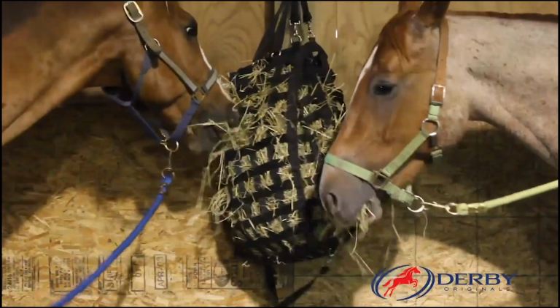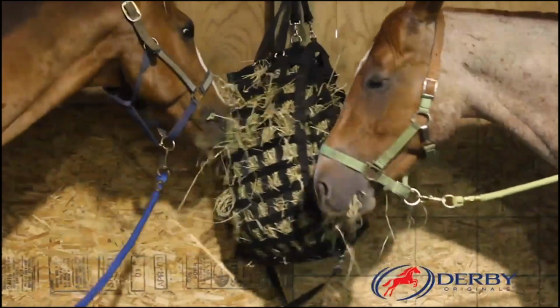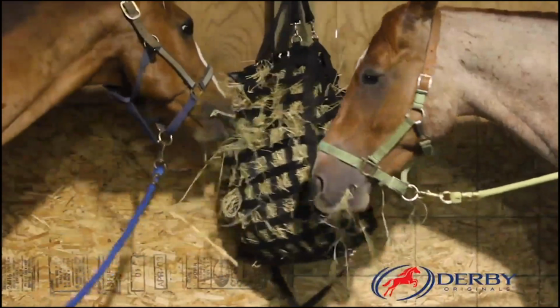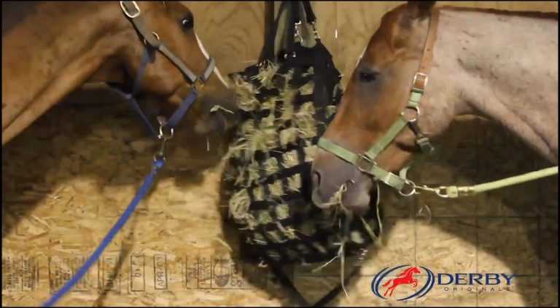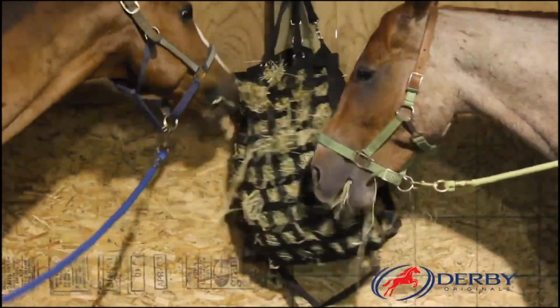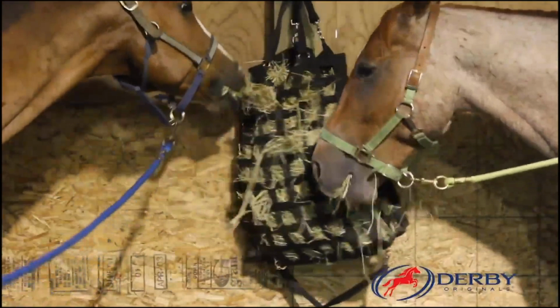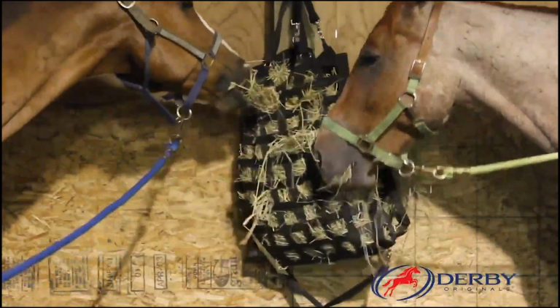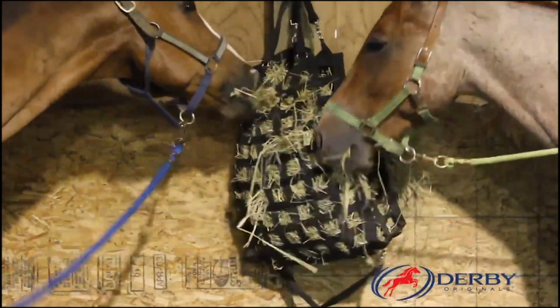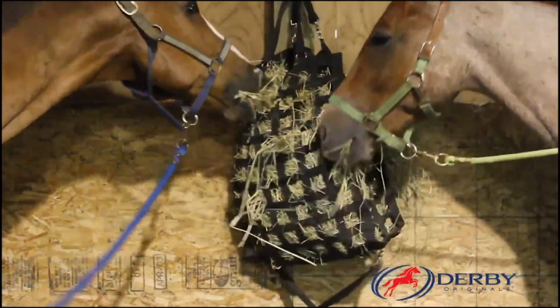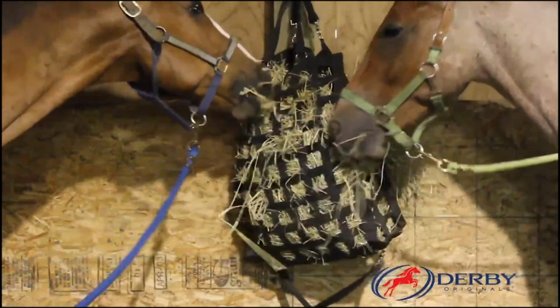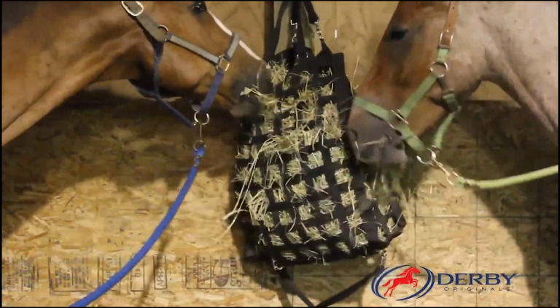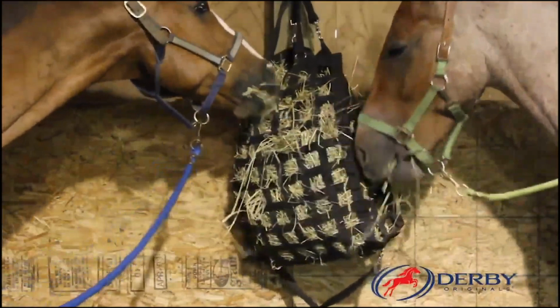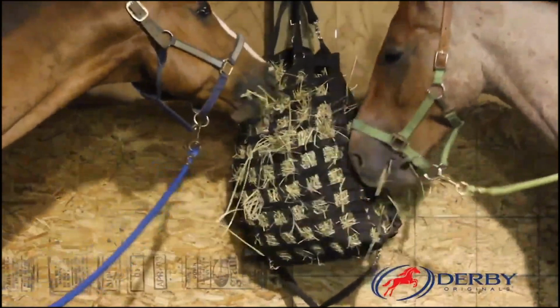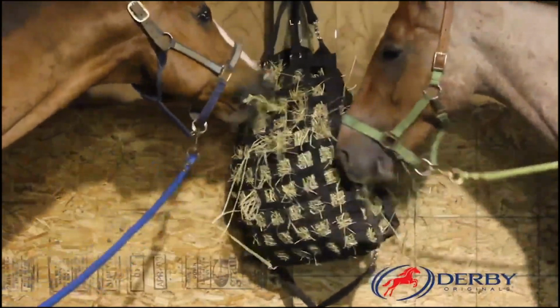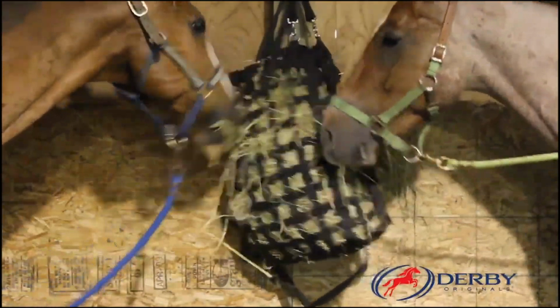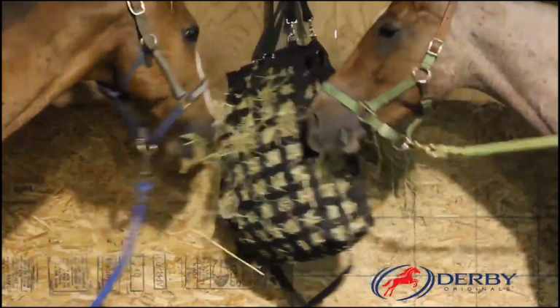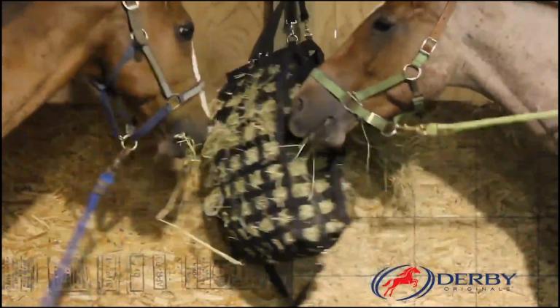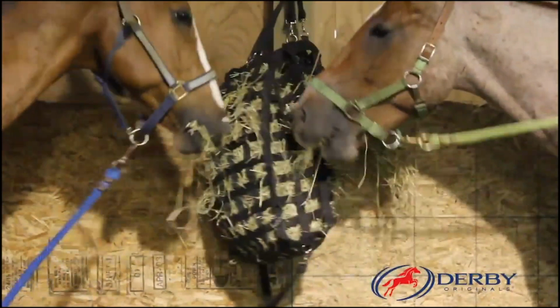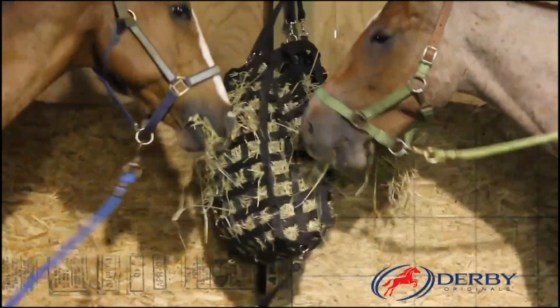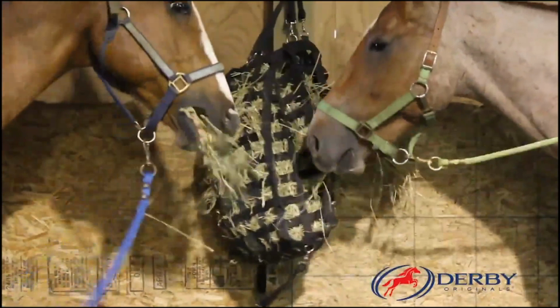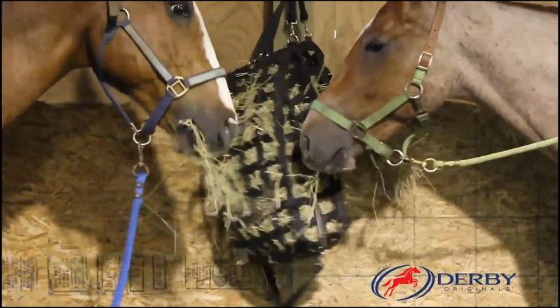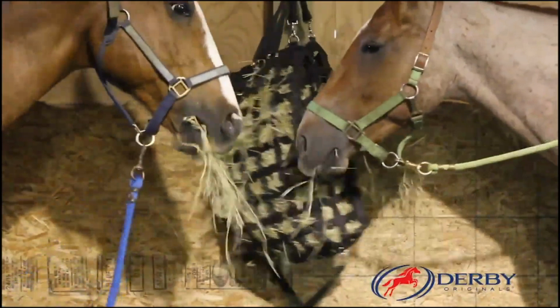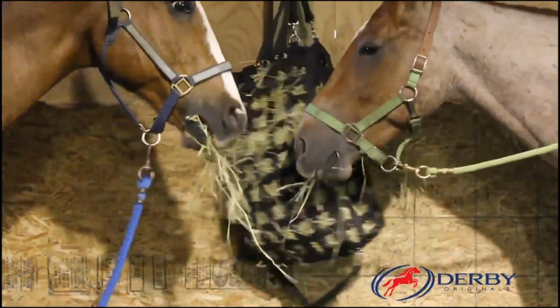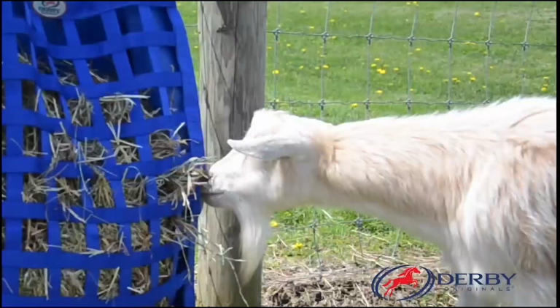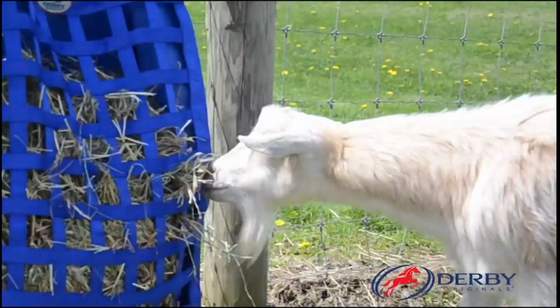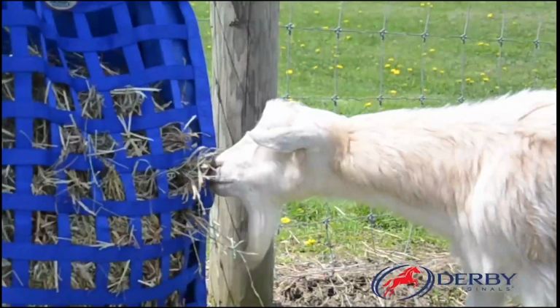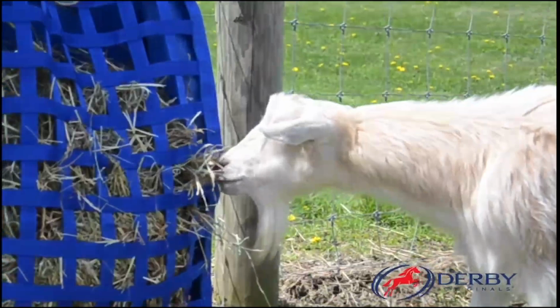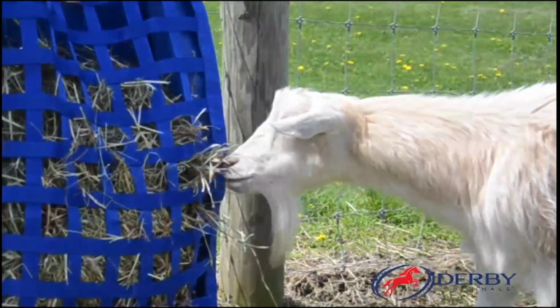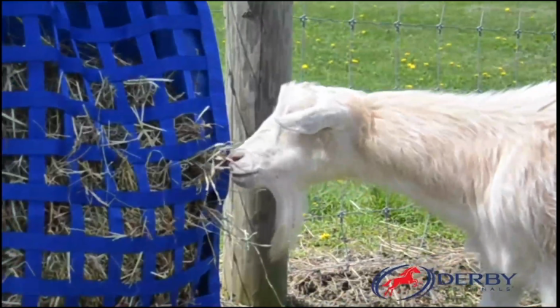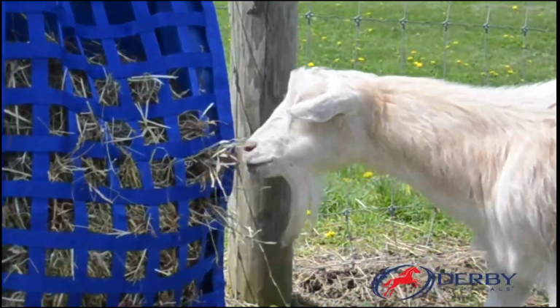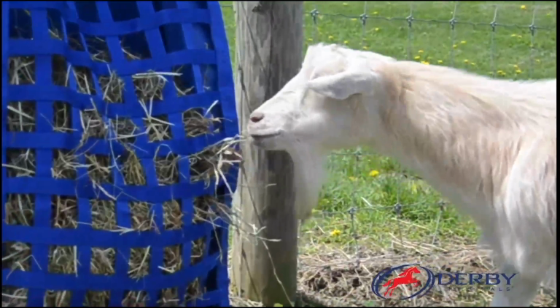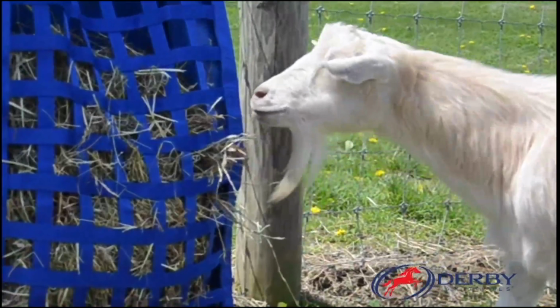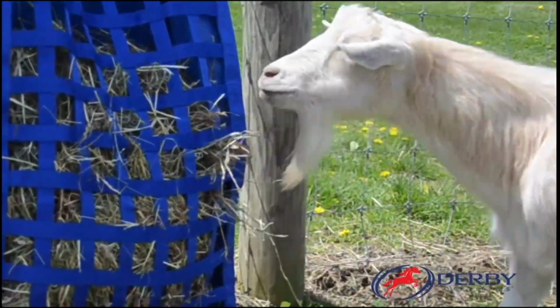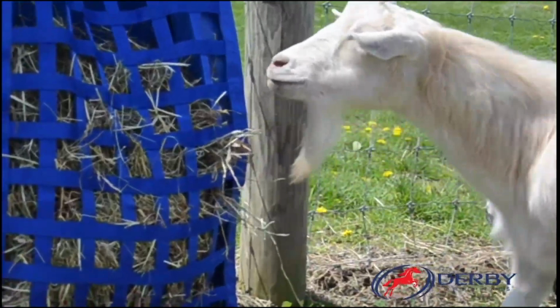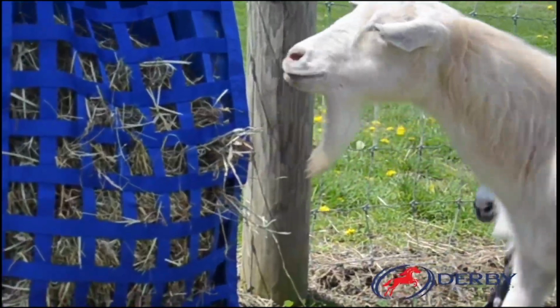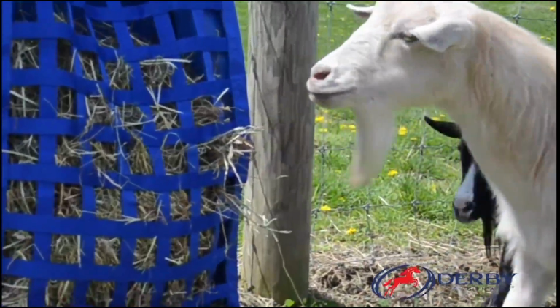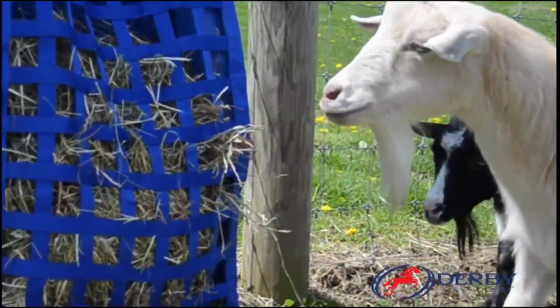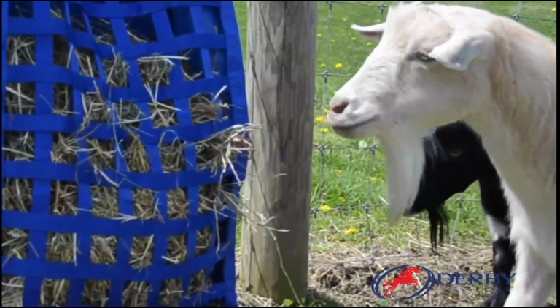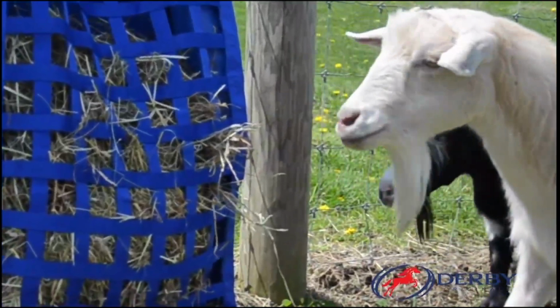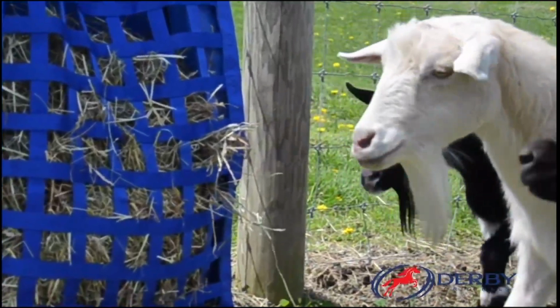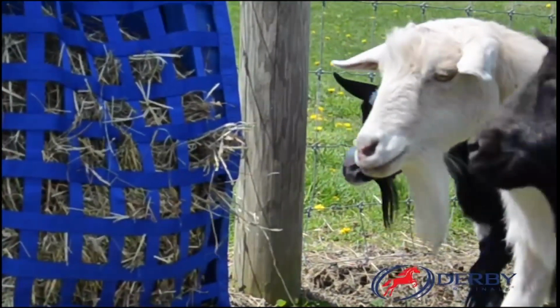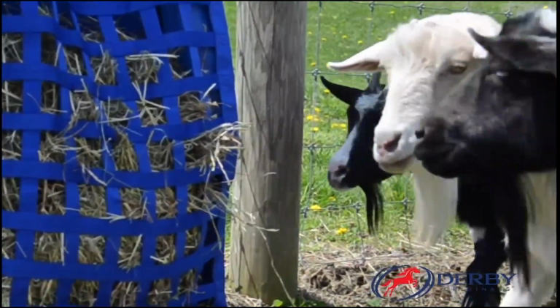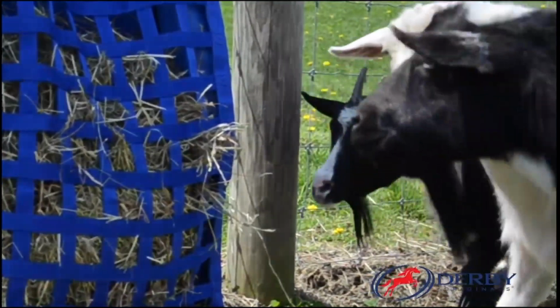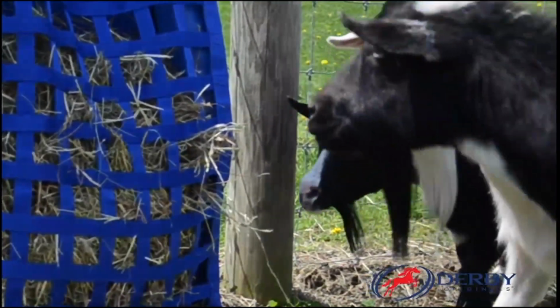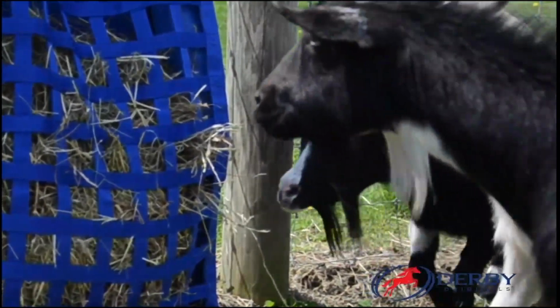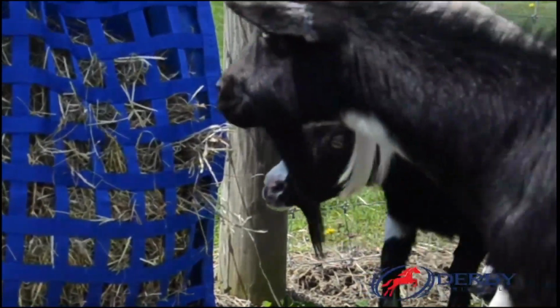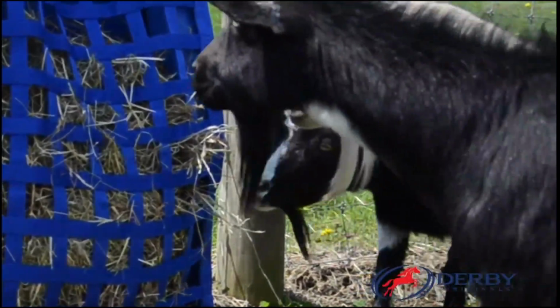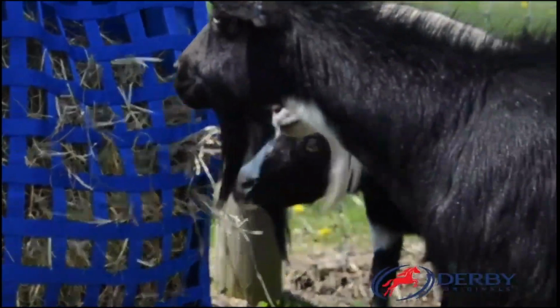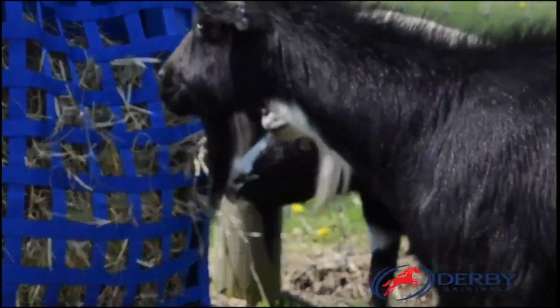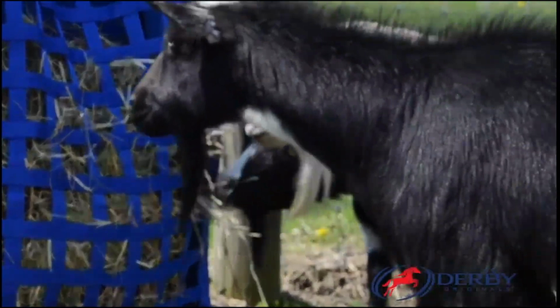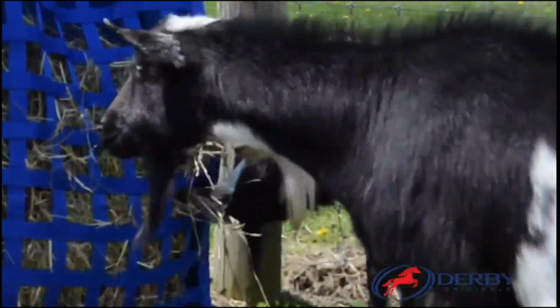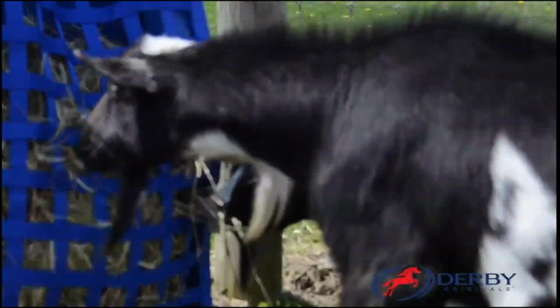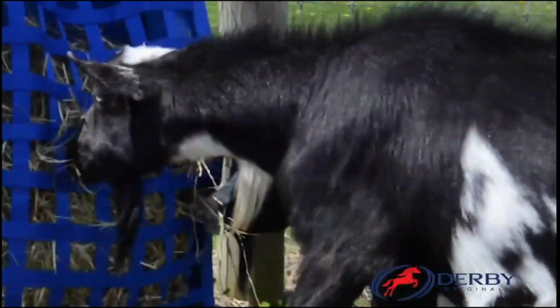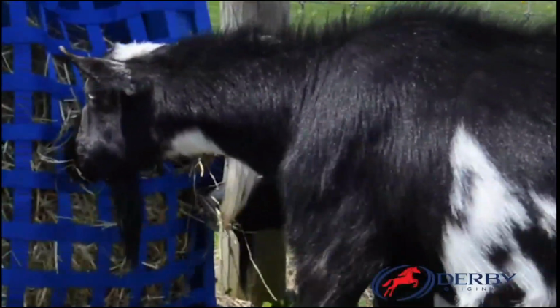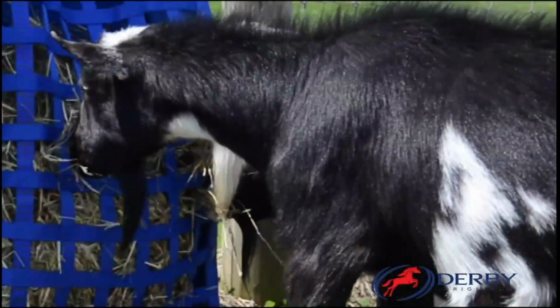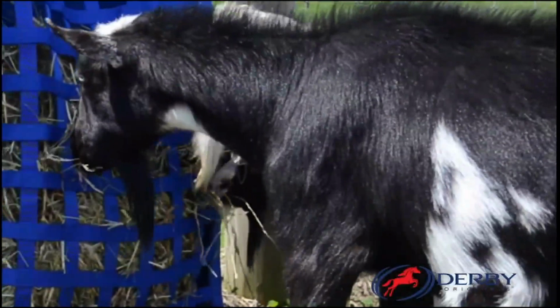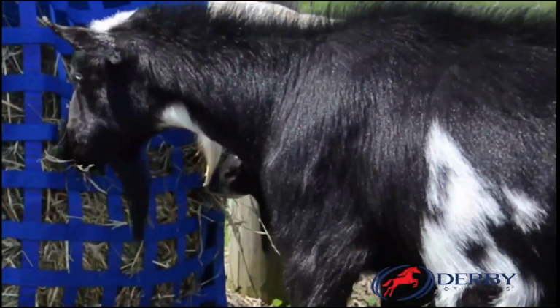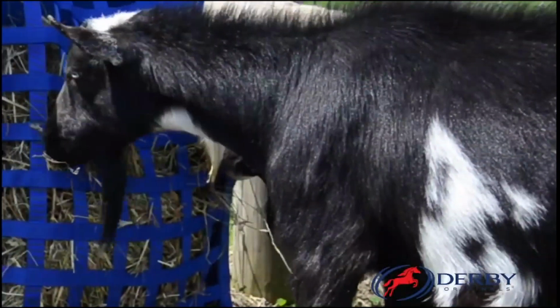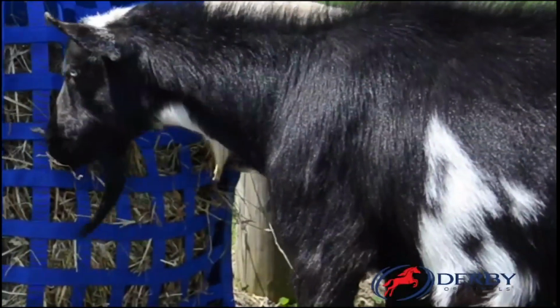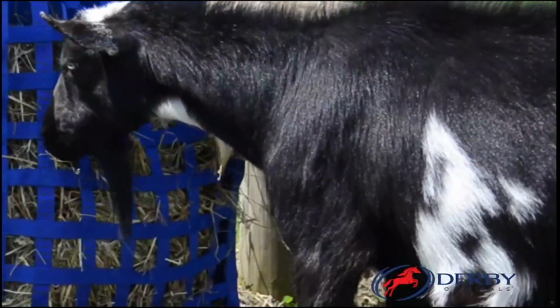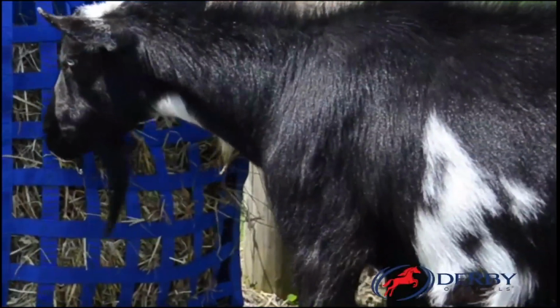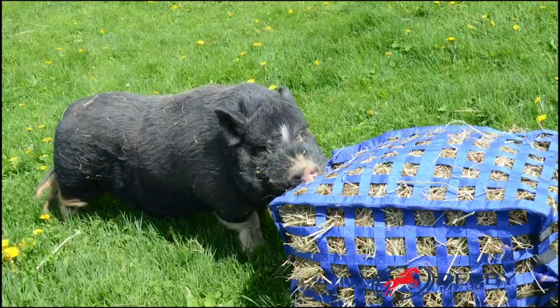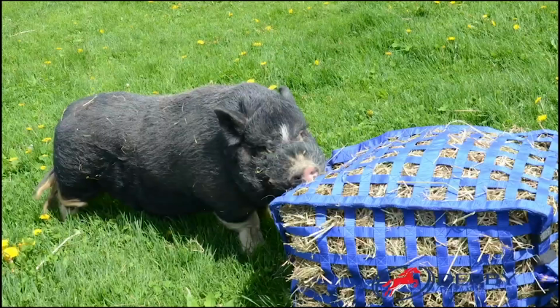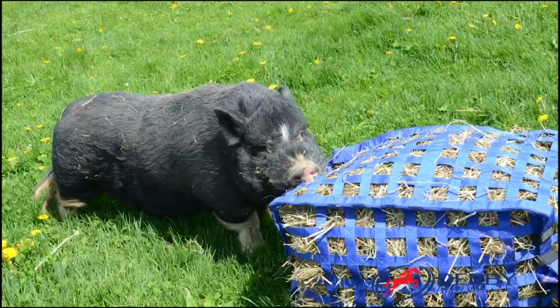These bags are also perfect for and loved by other livestock, from rabbits to goats, cattle, and more.